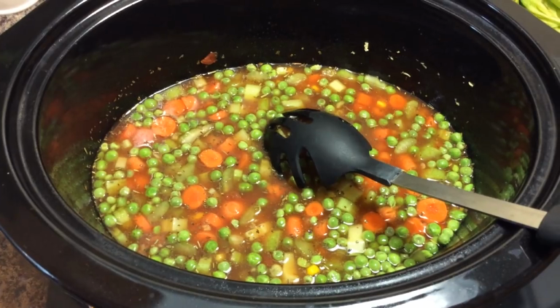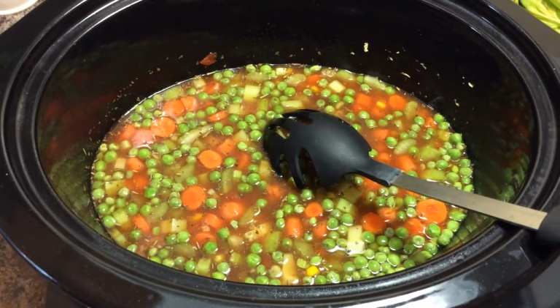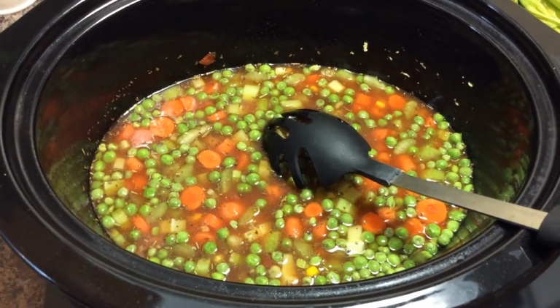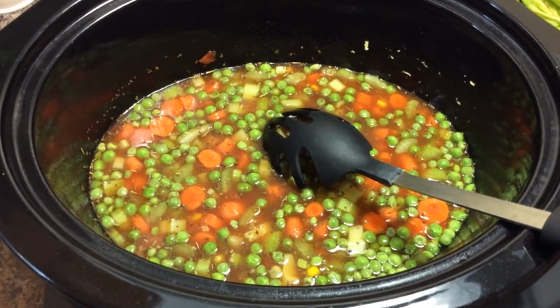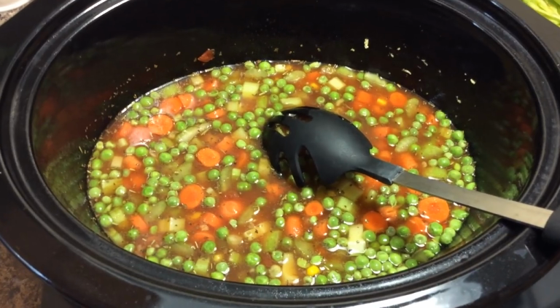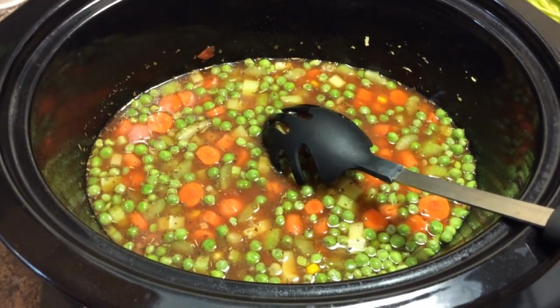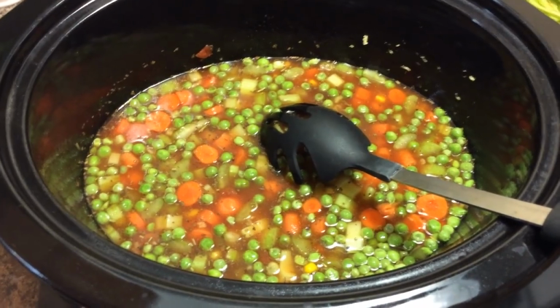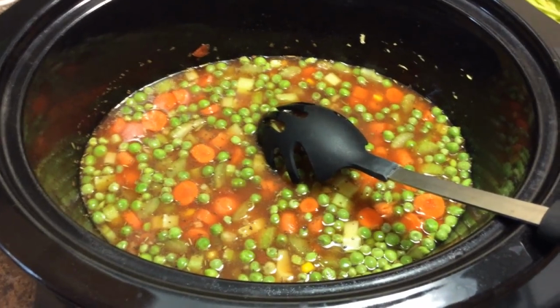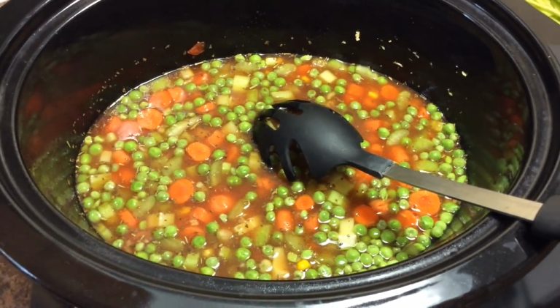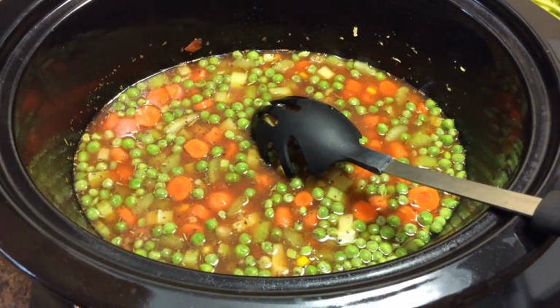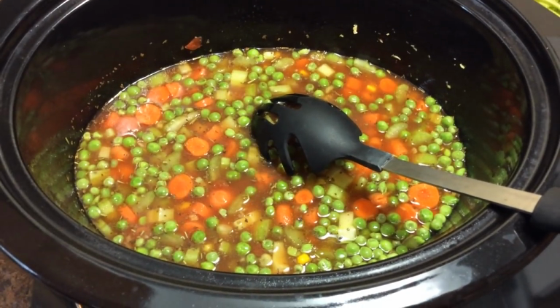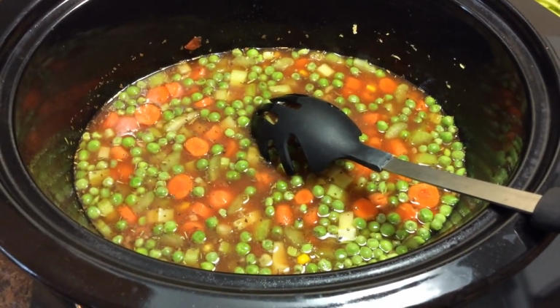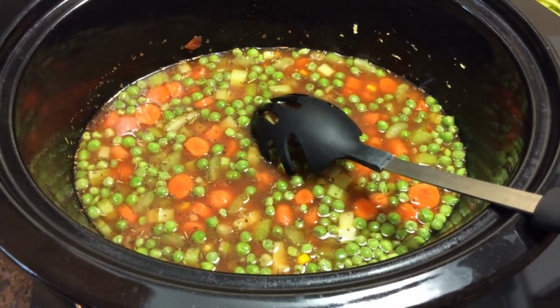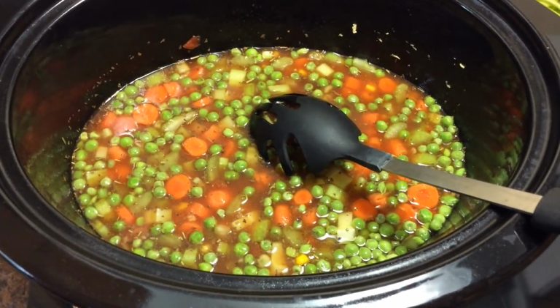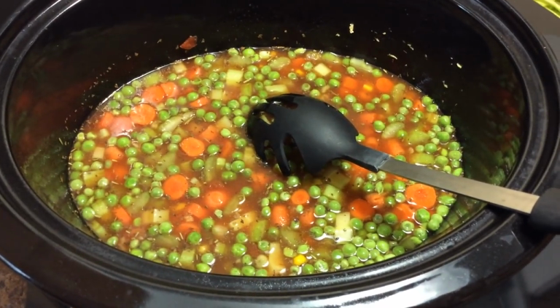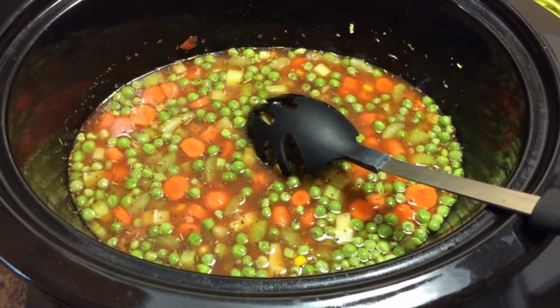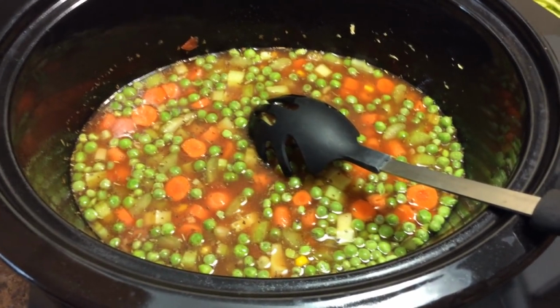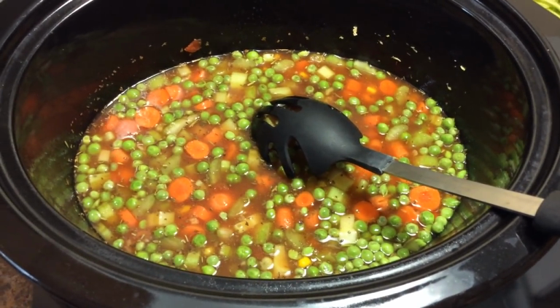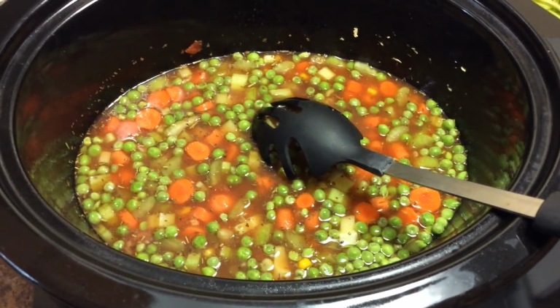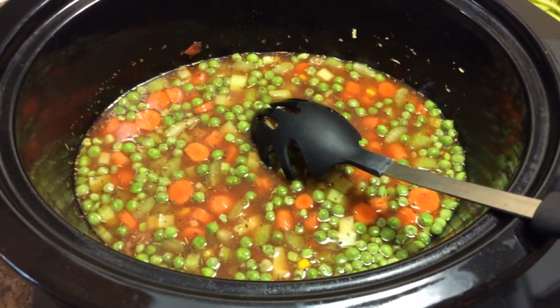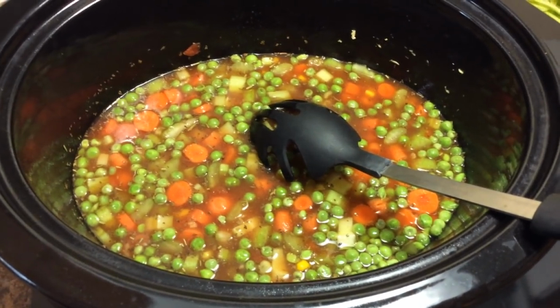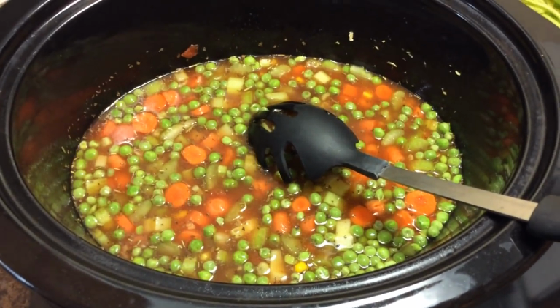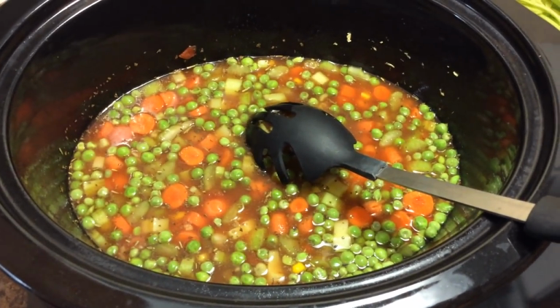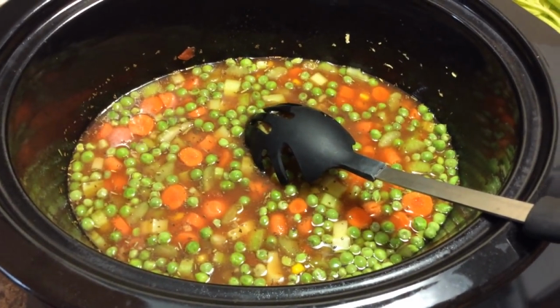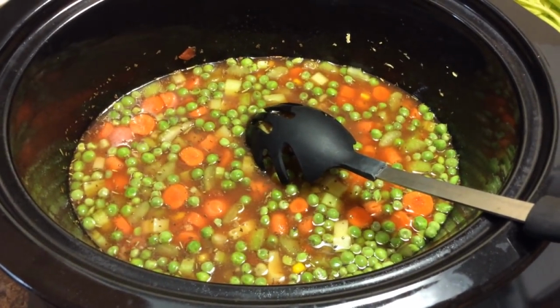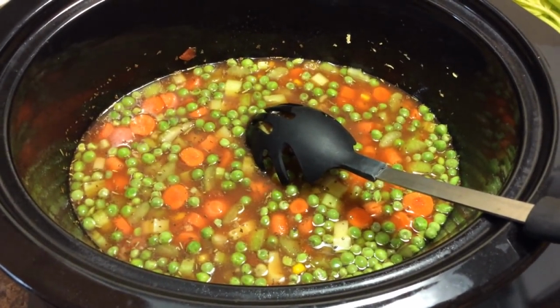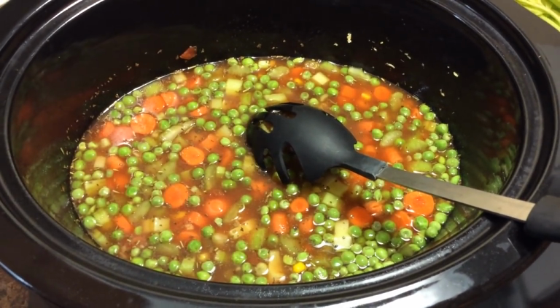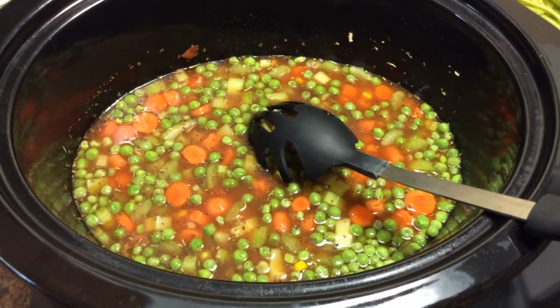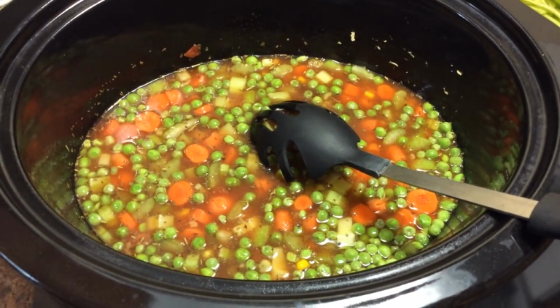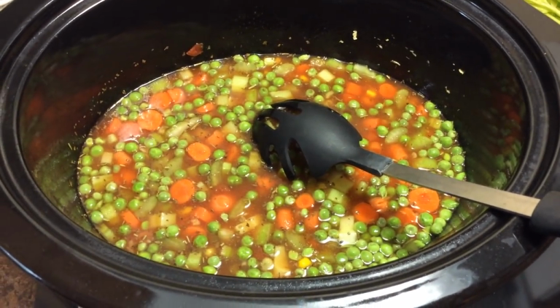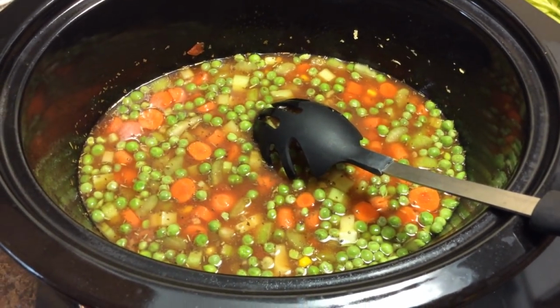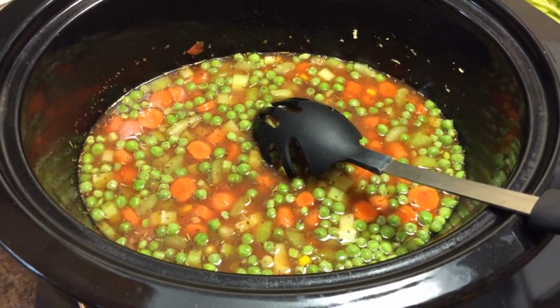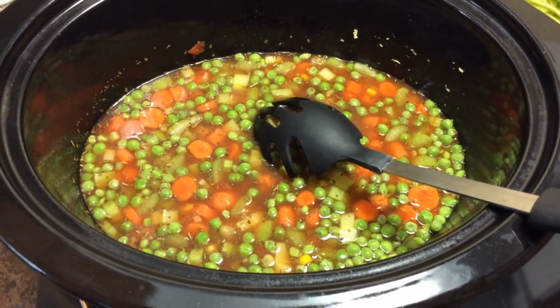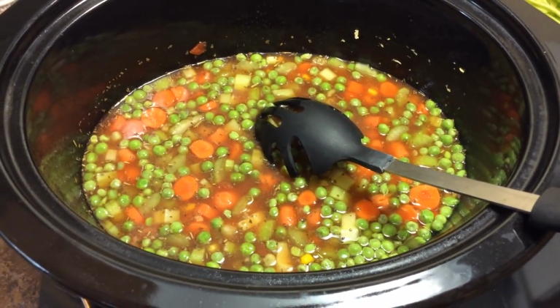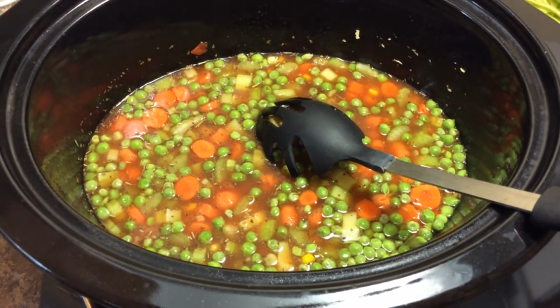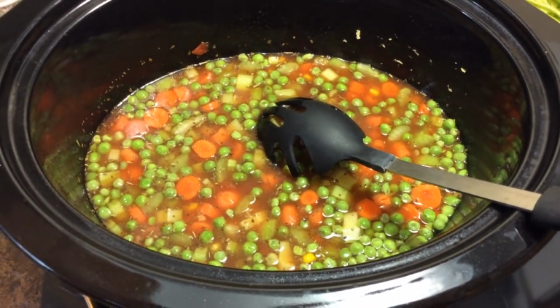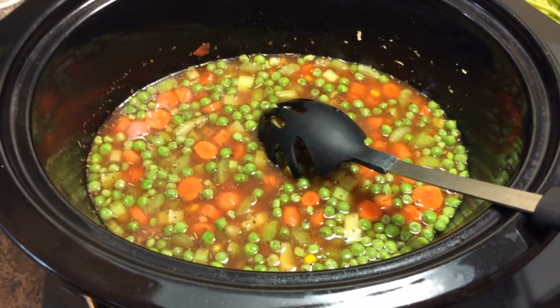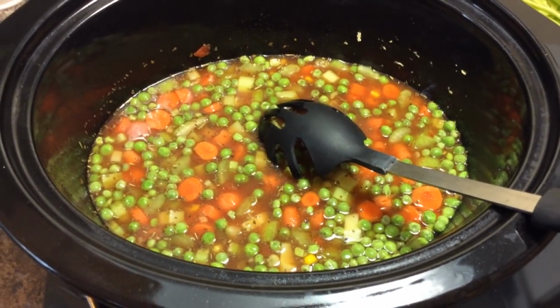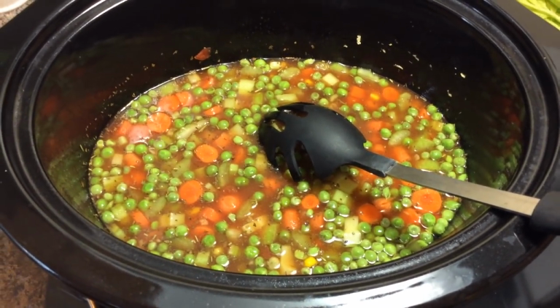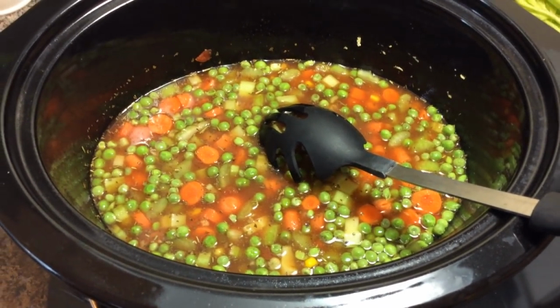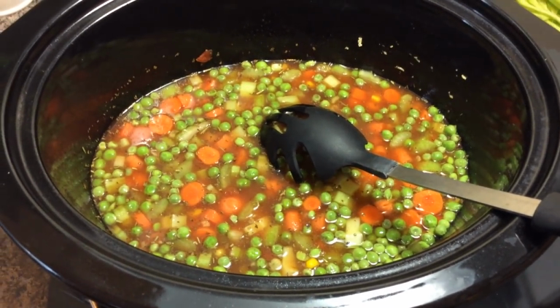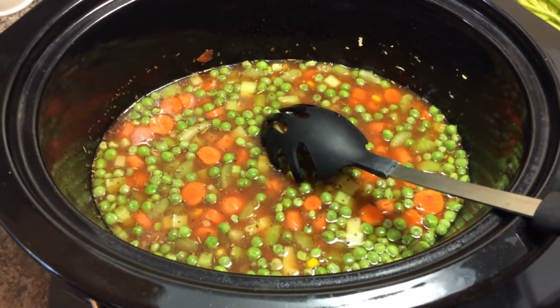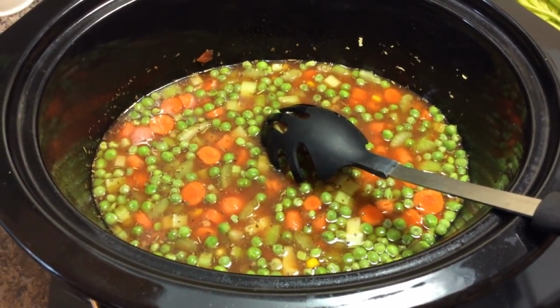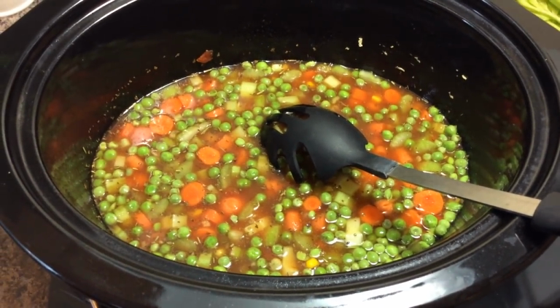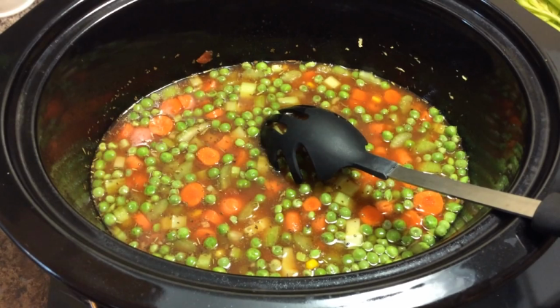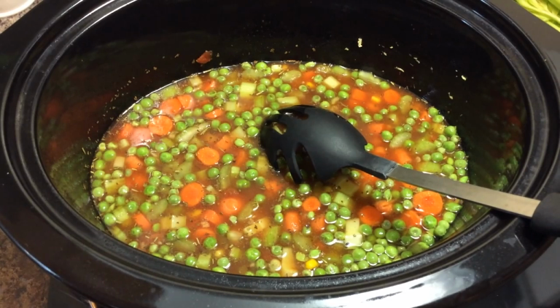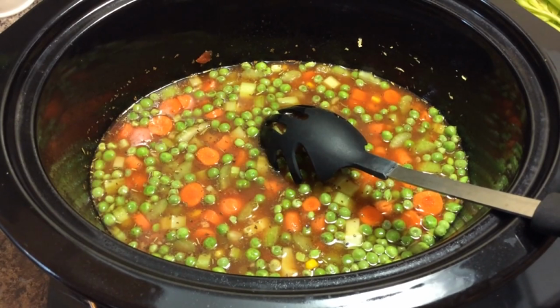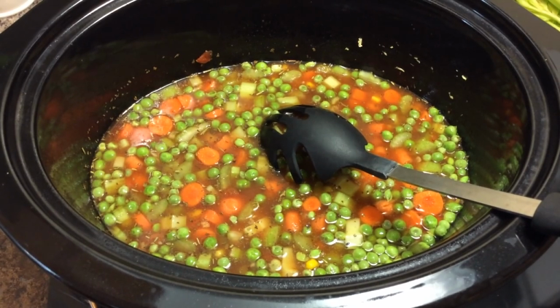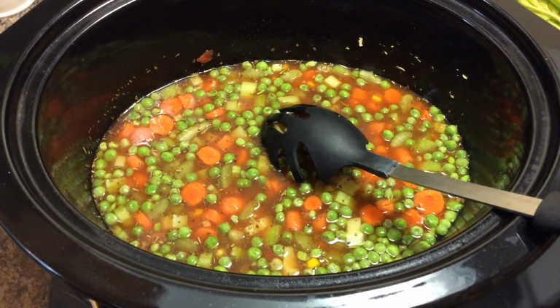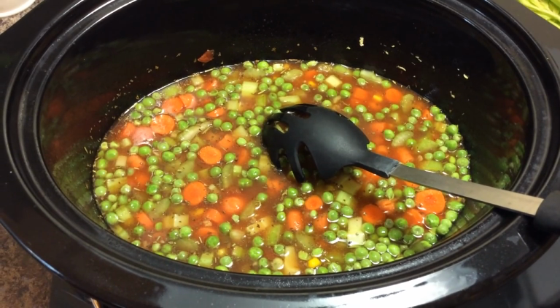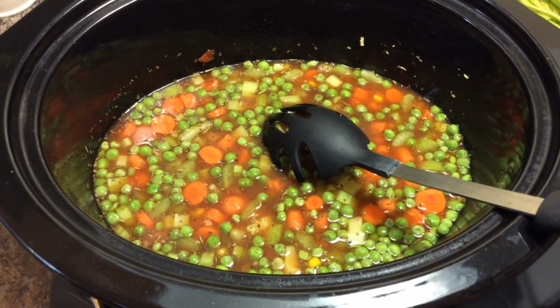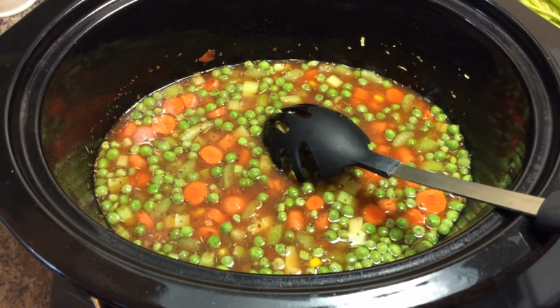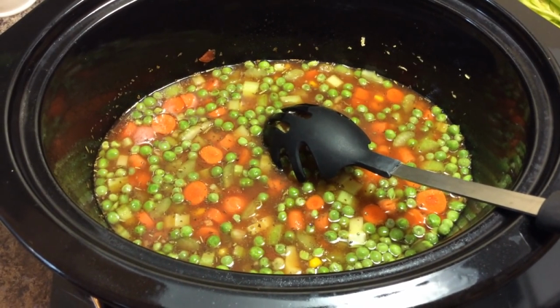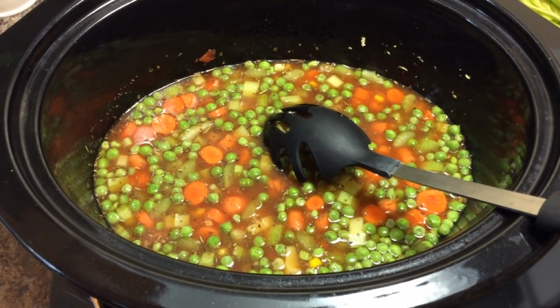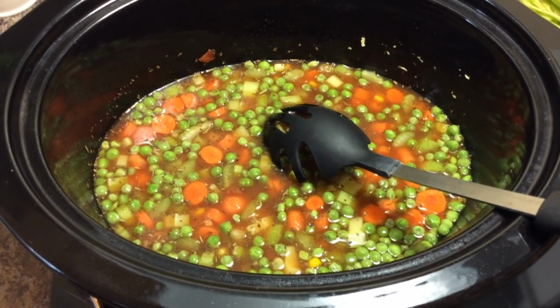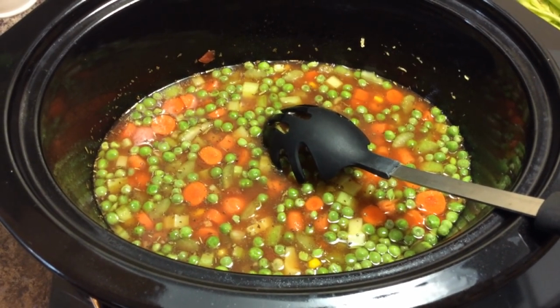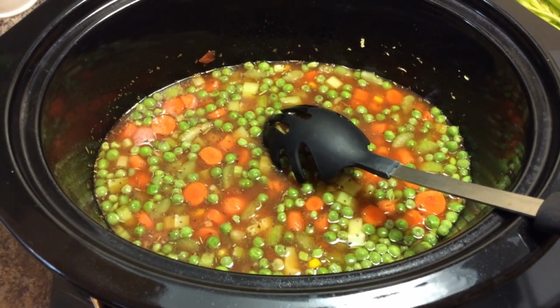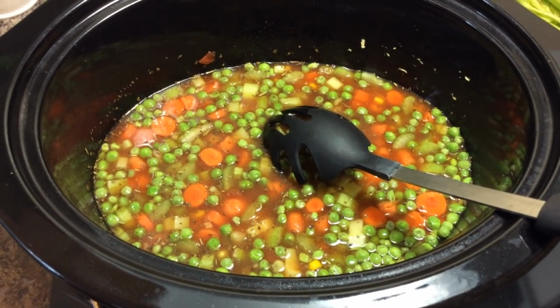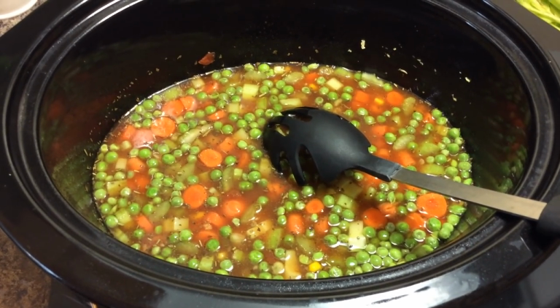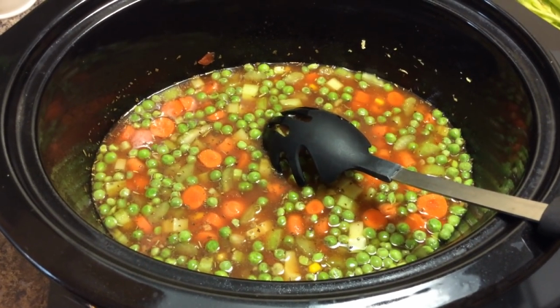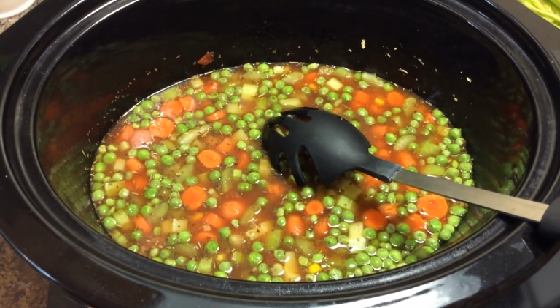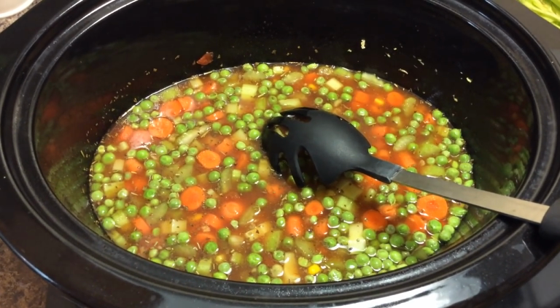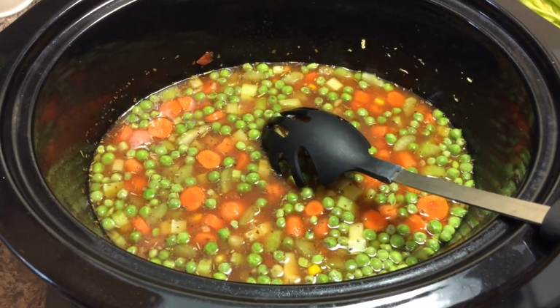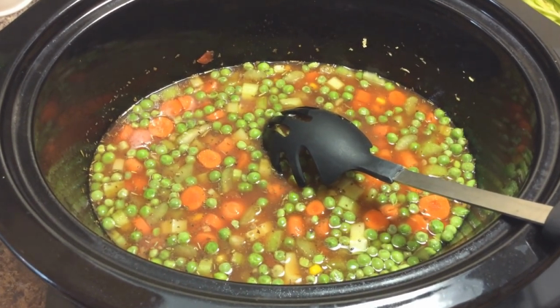I can't really call it a recipe because it's whatever is basically in my fridge, but that's what I love about this type of vegetable soup.